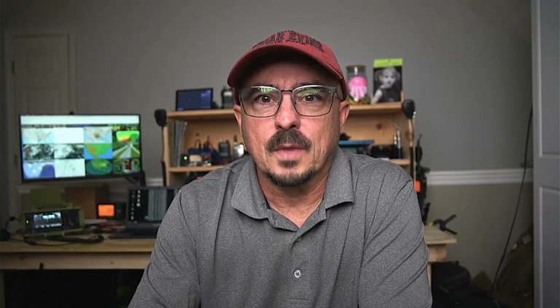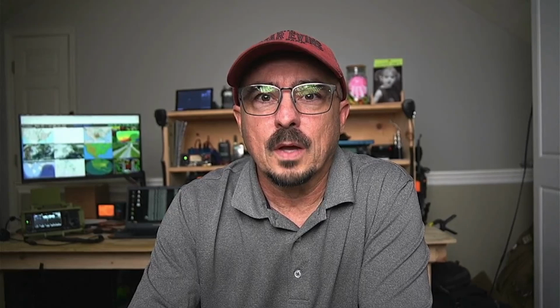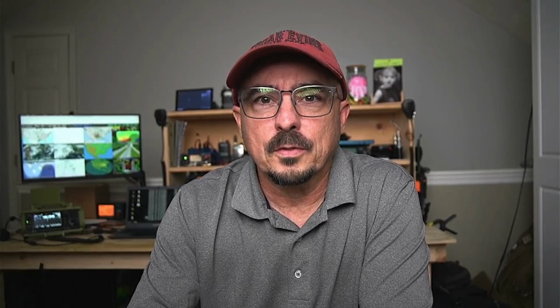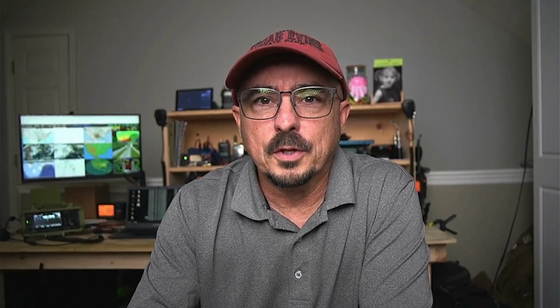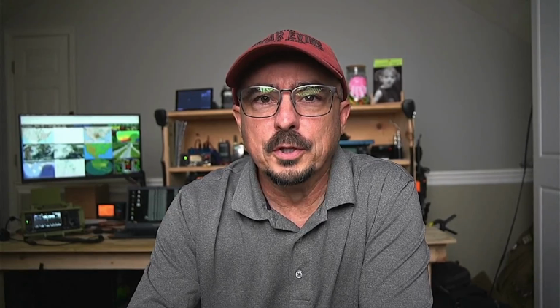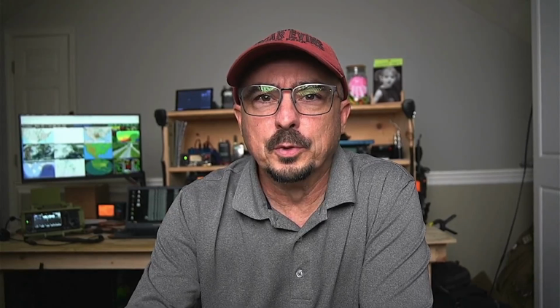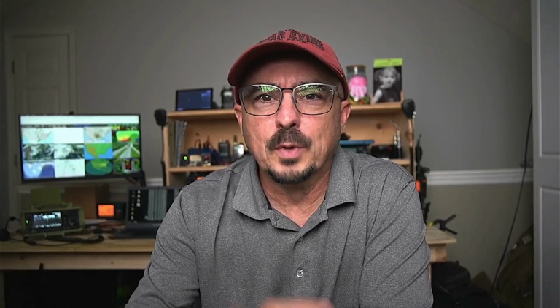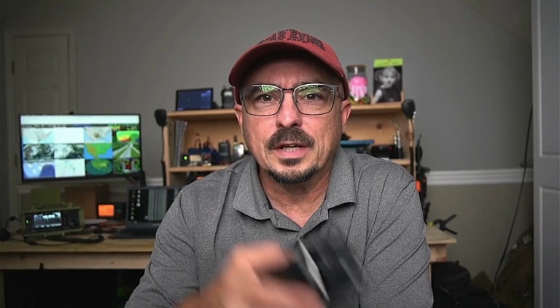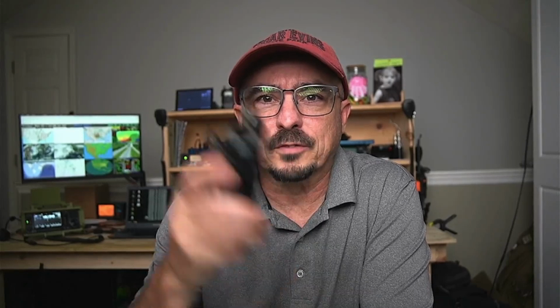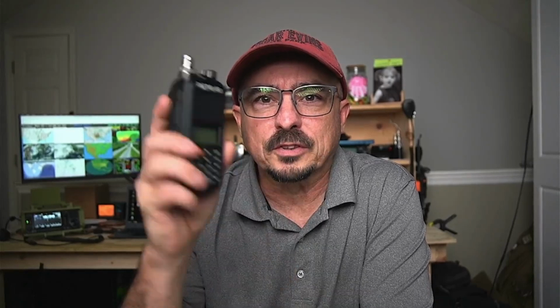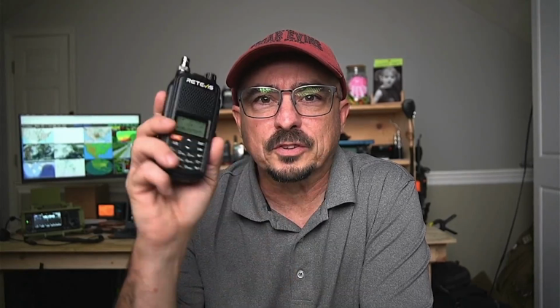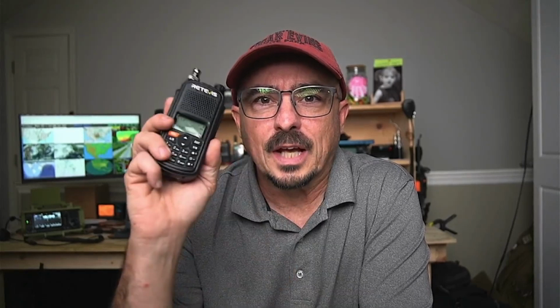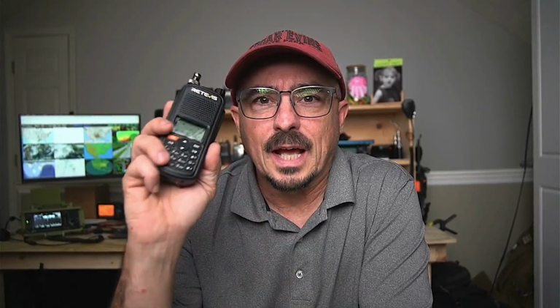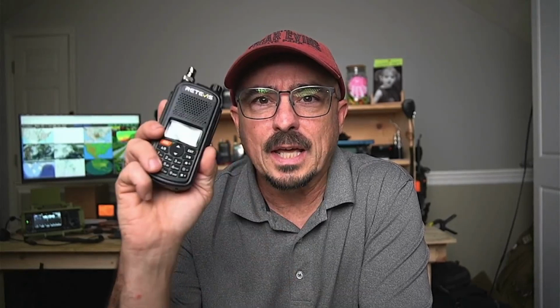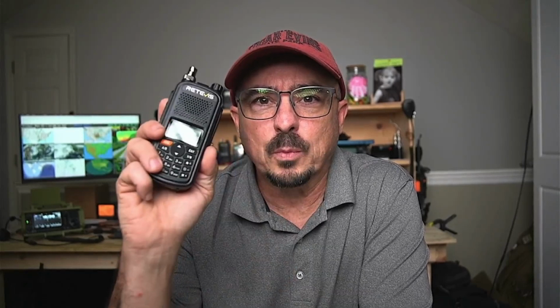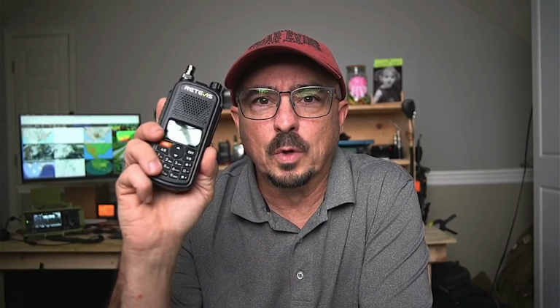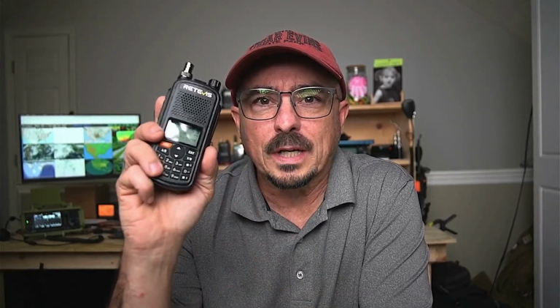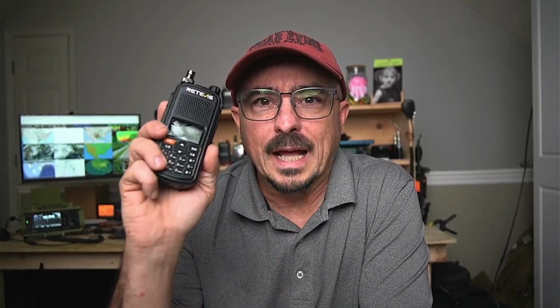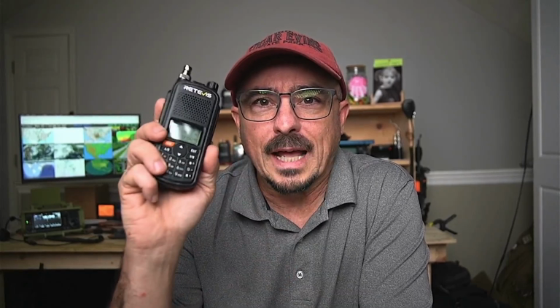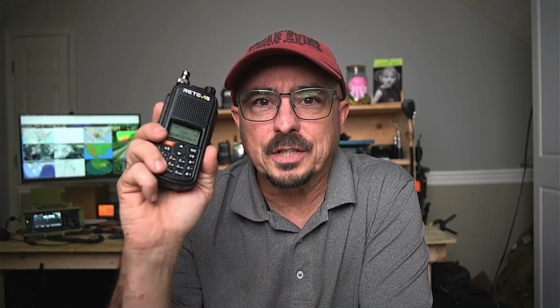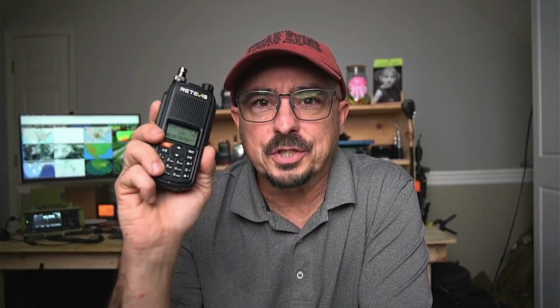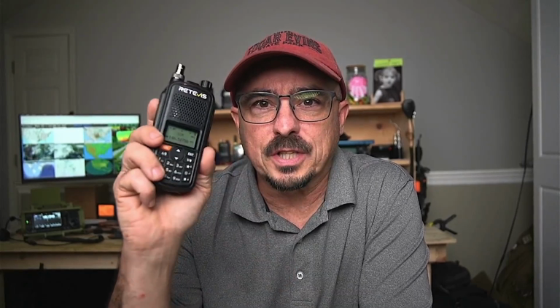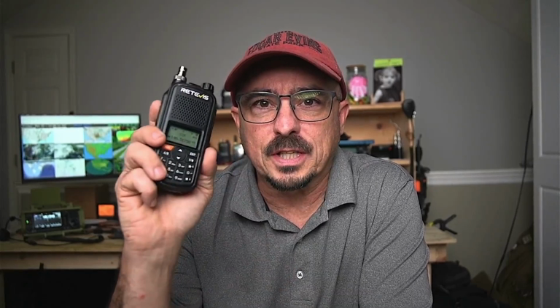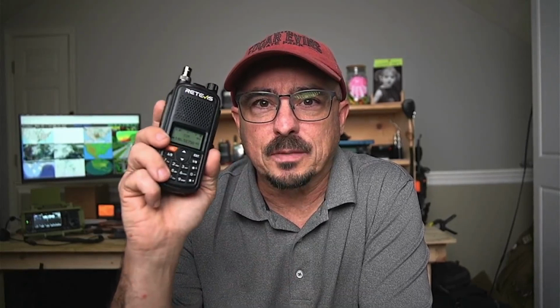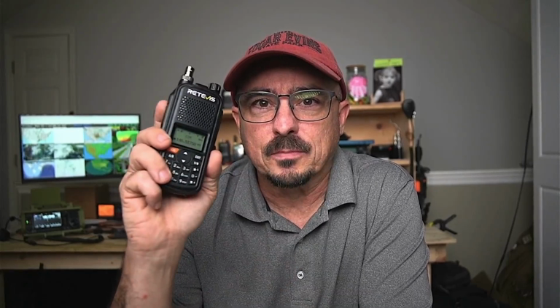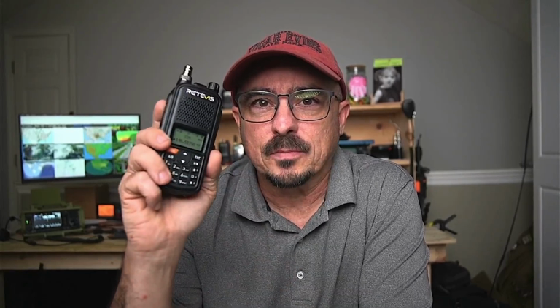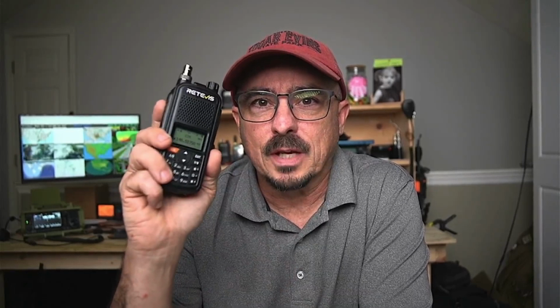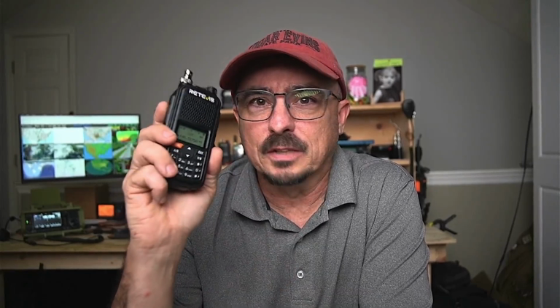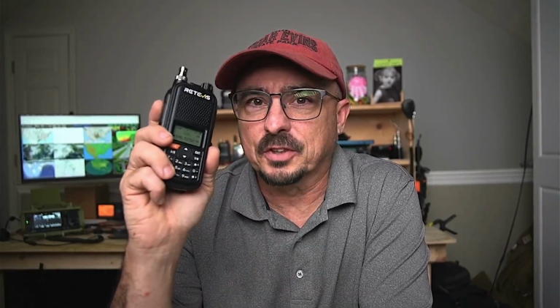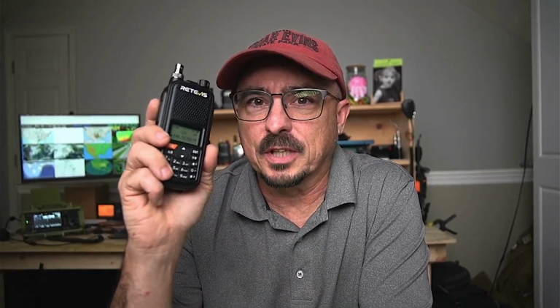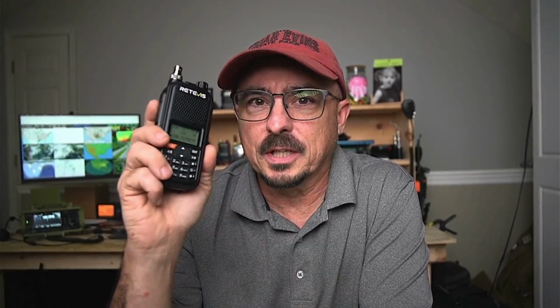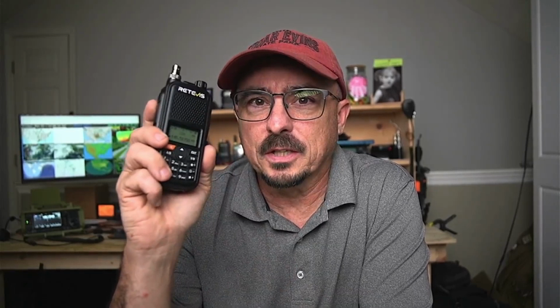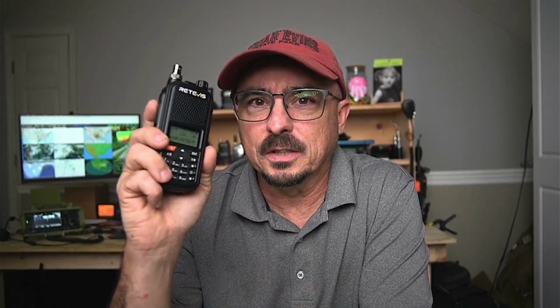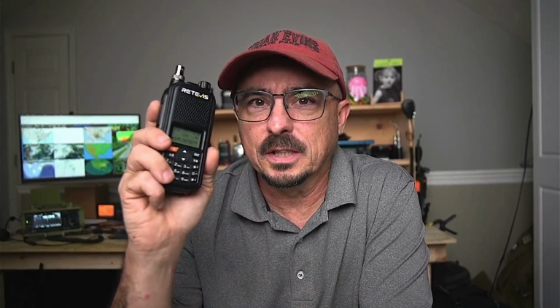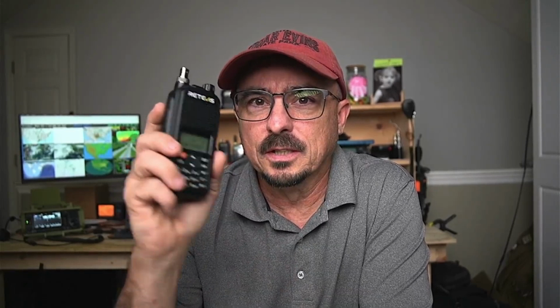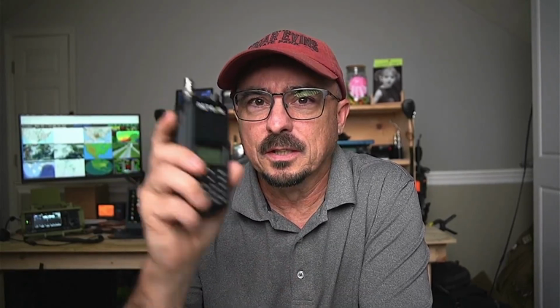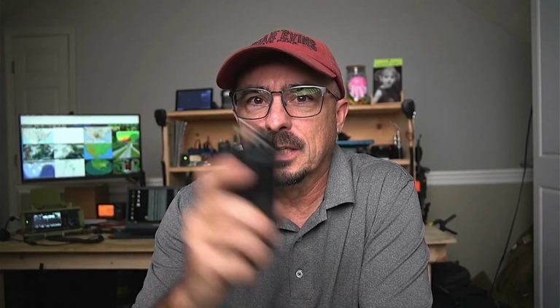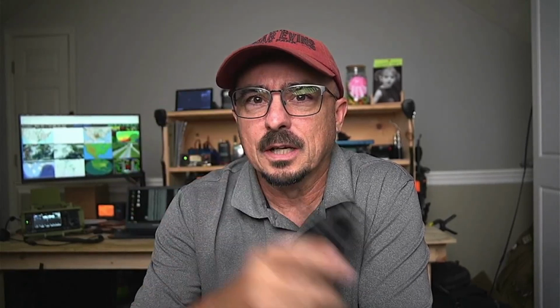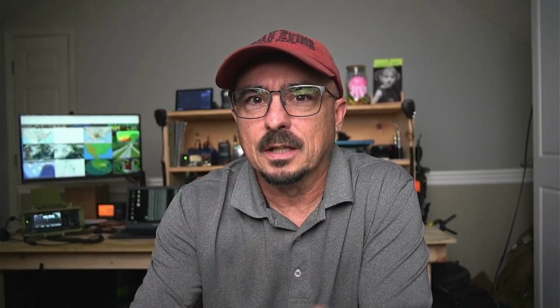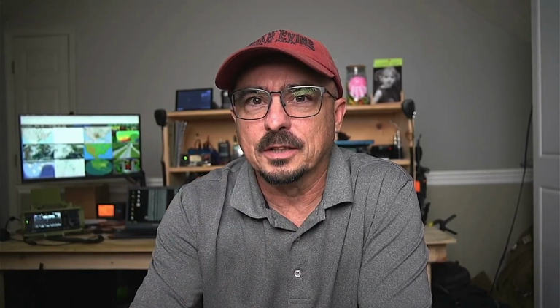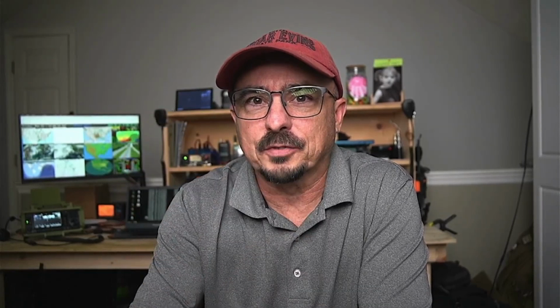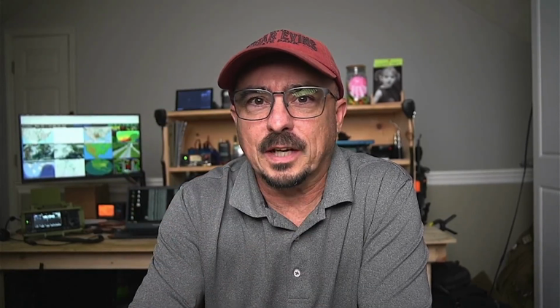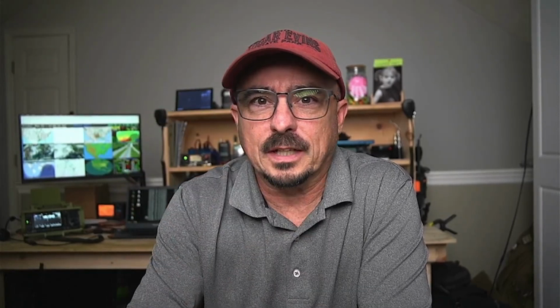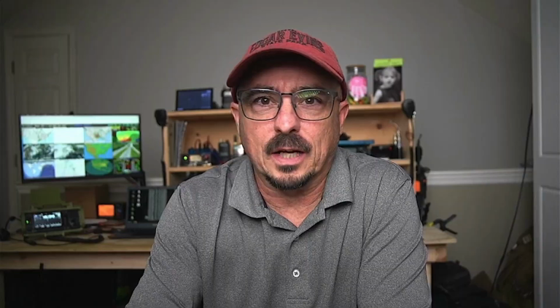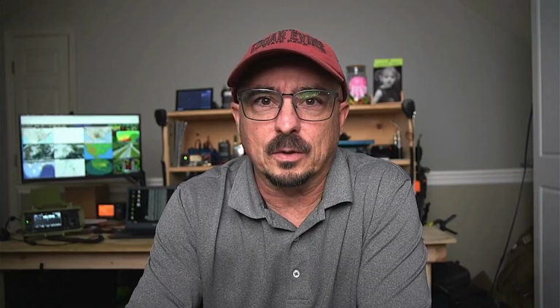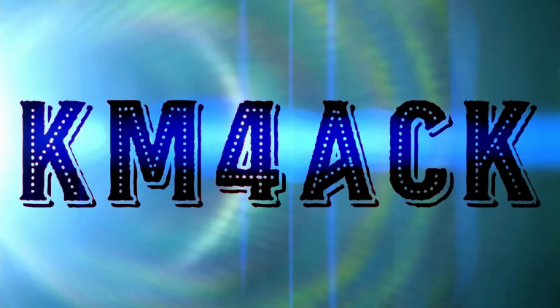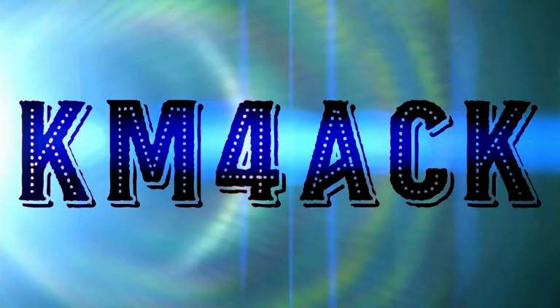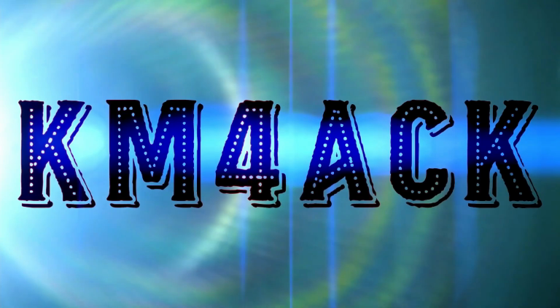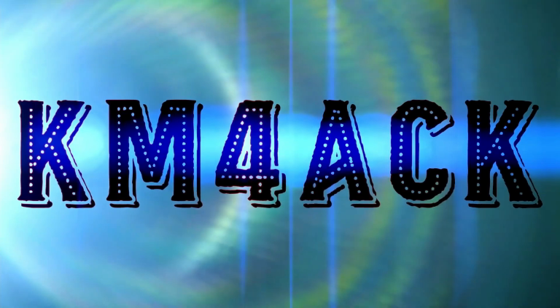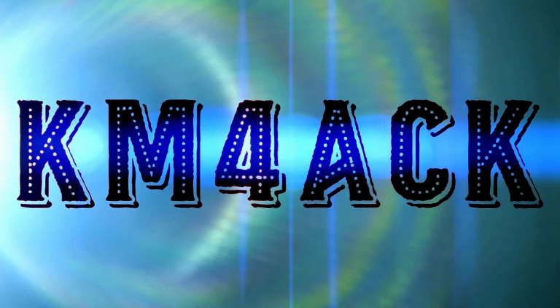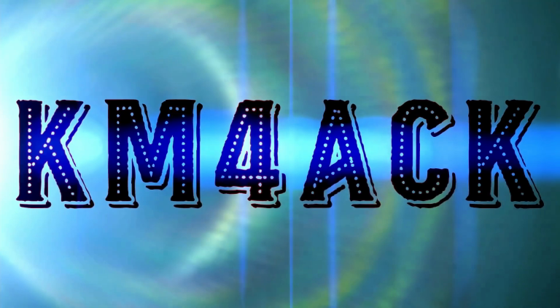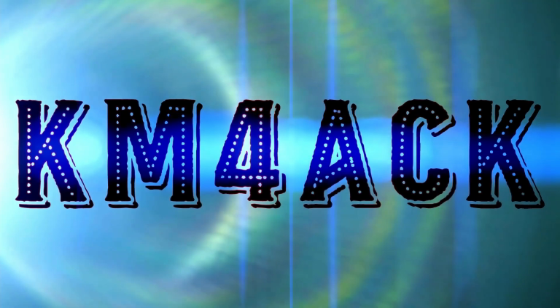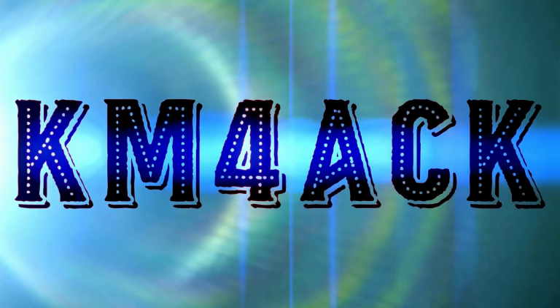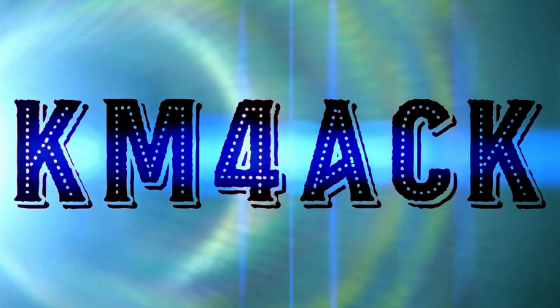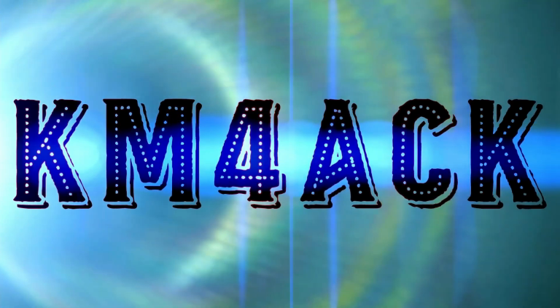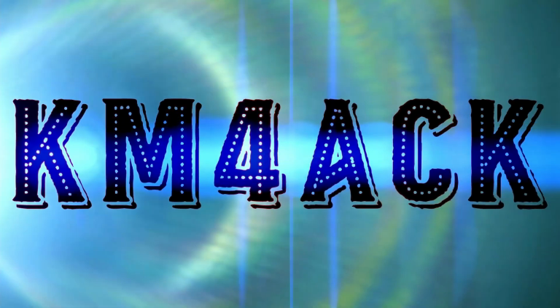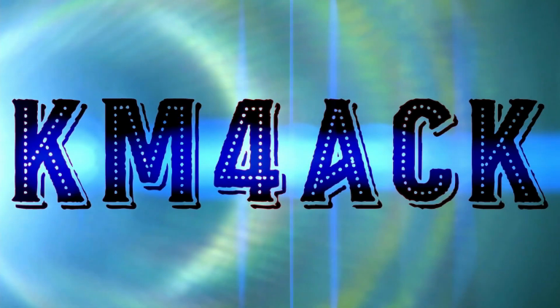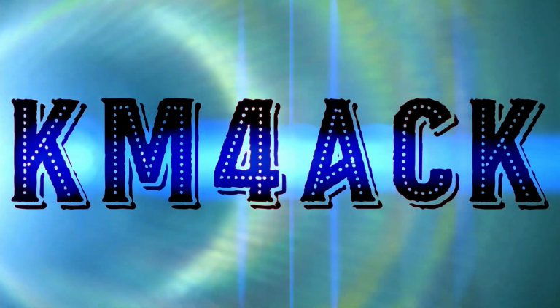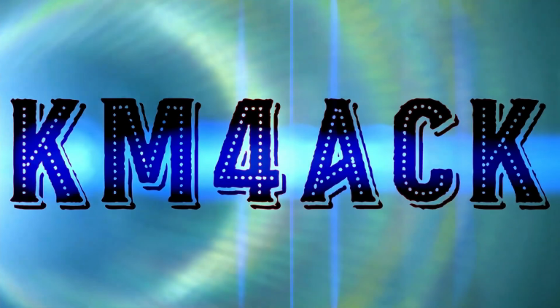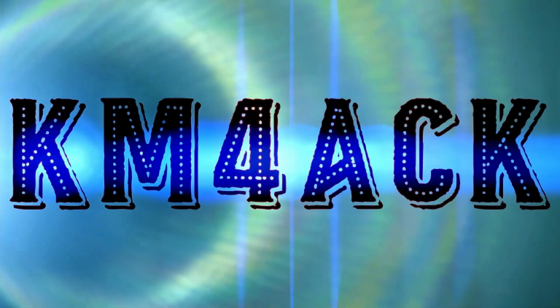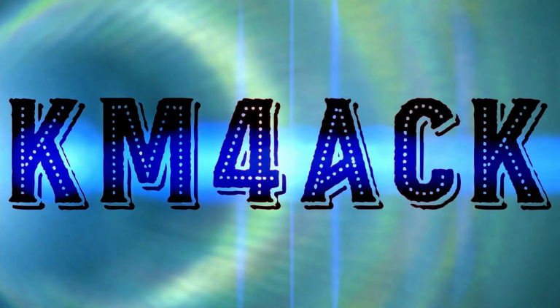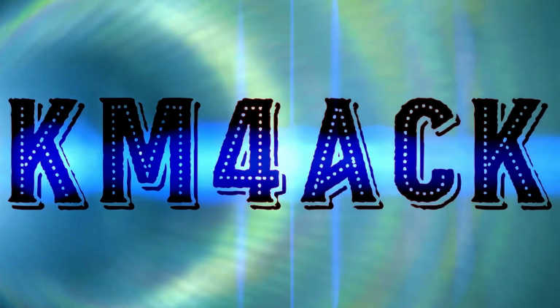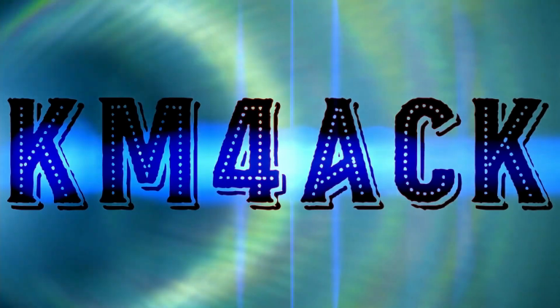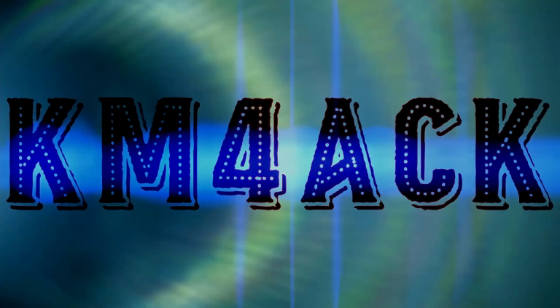The new Retevis A1-HT. Is it any good? Let's find out. Stick around and we'll get right to it.